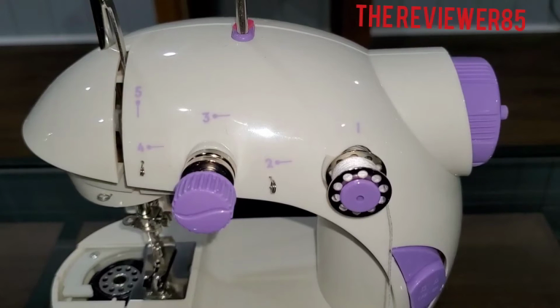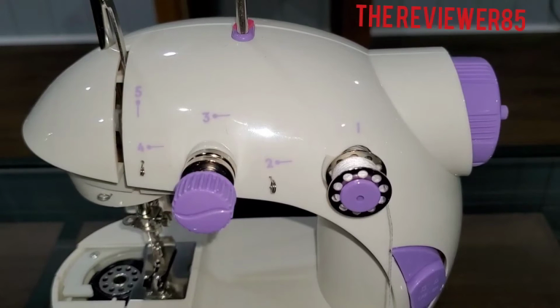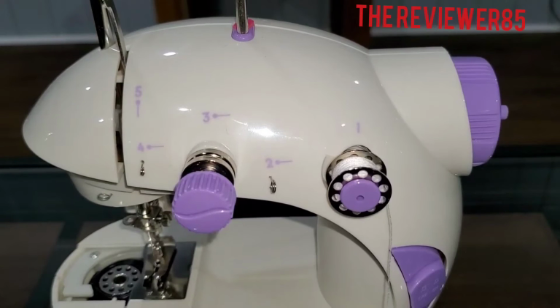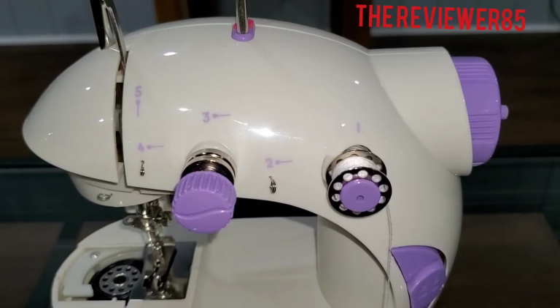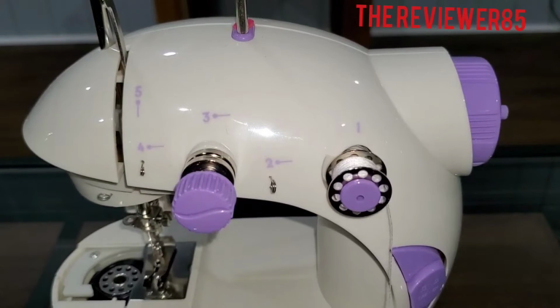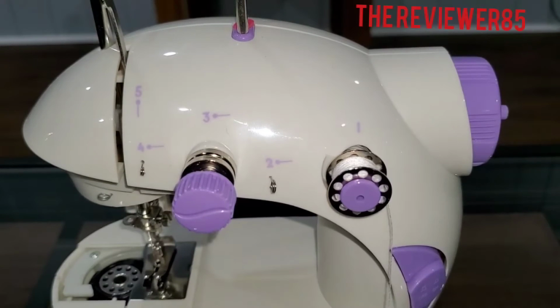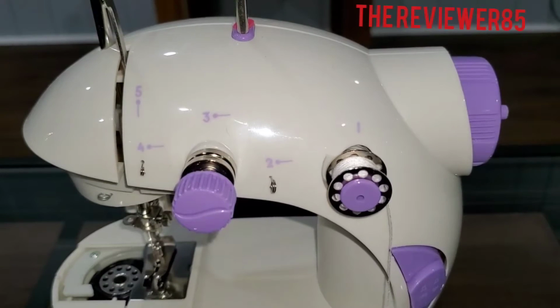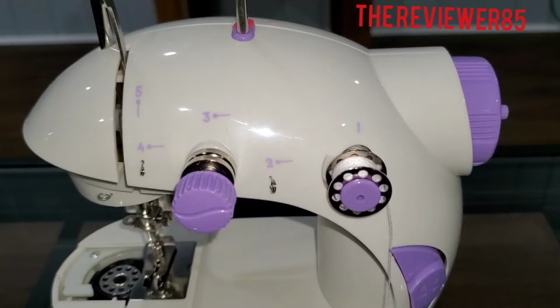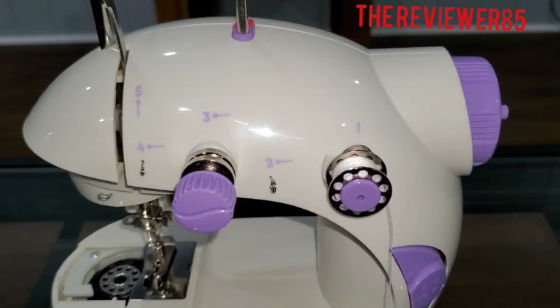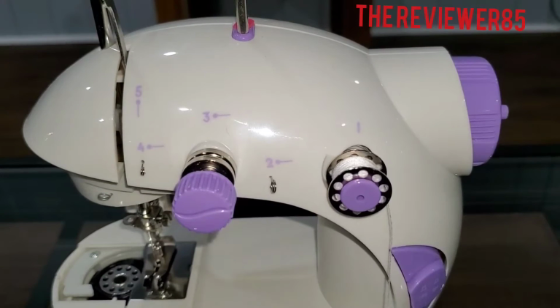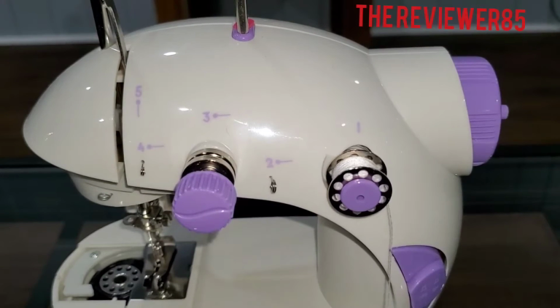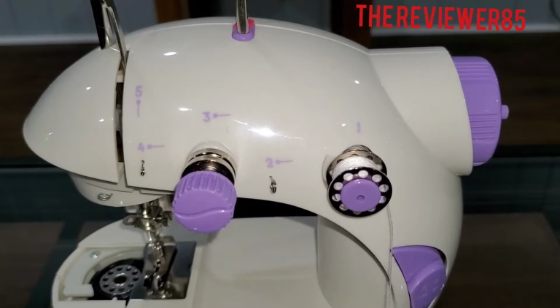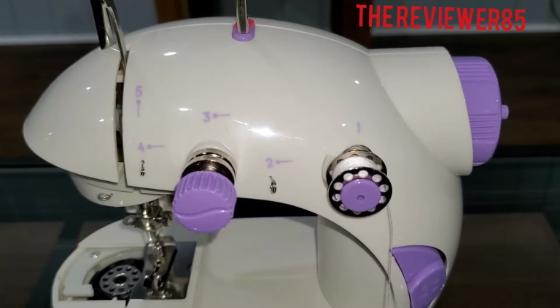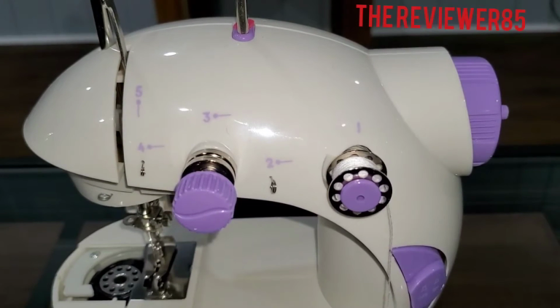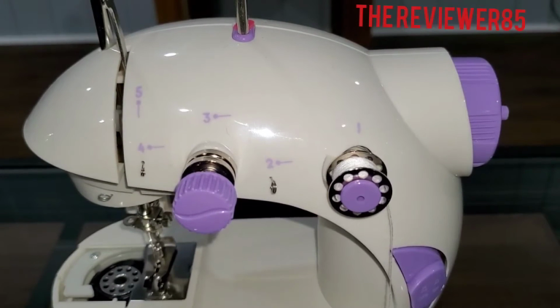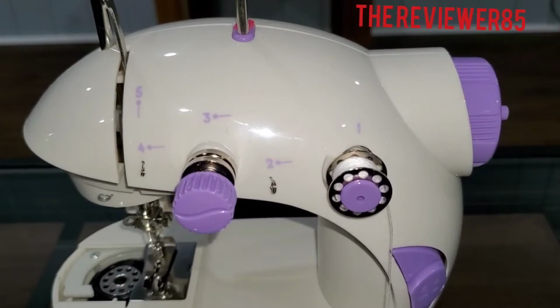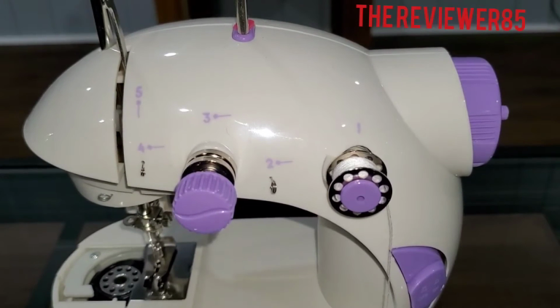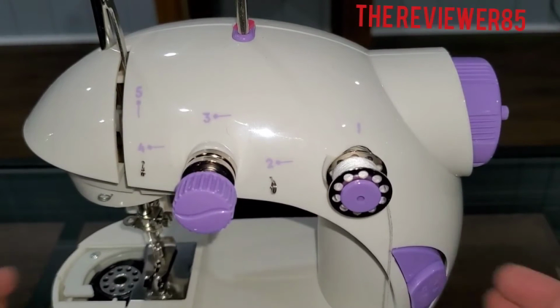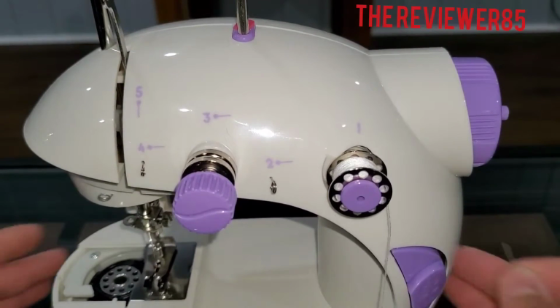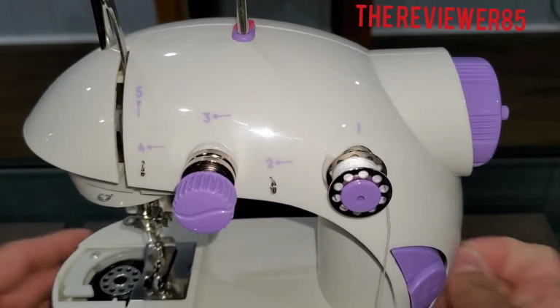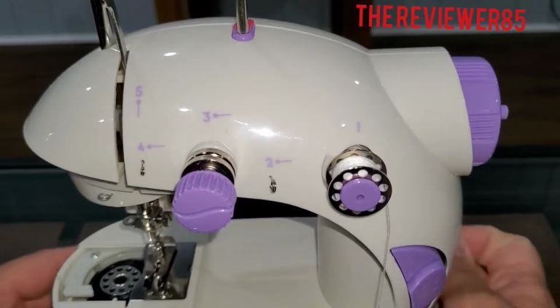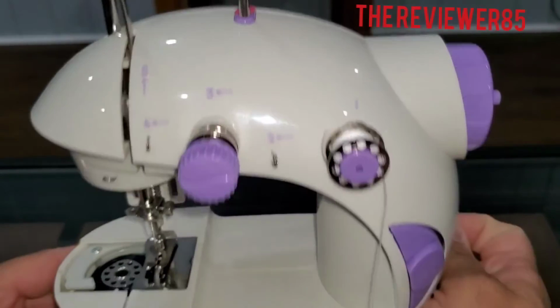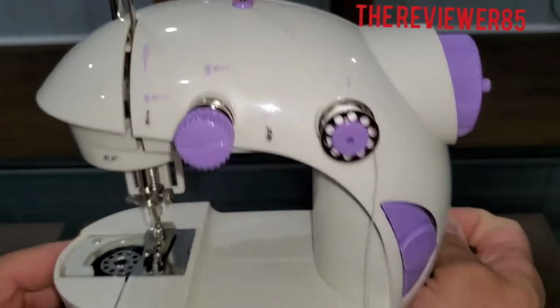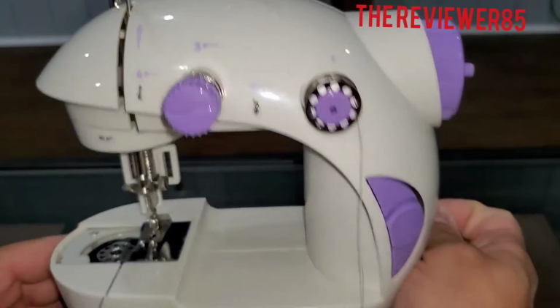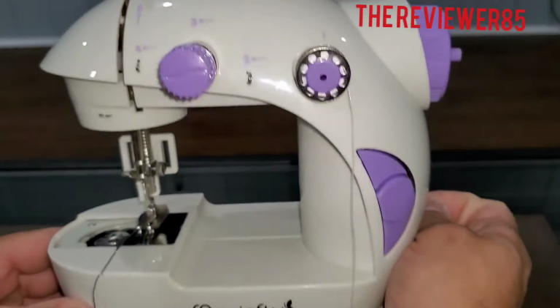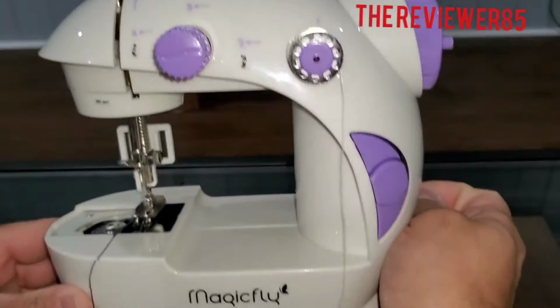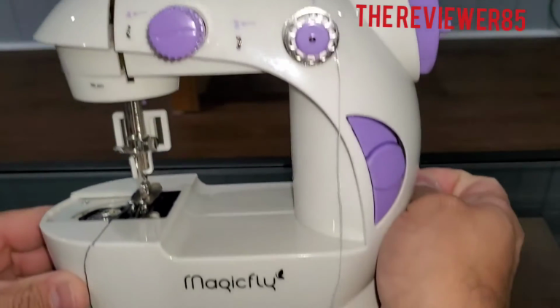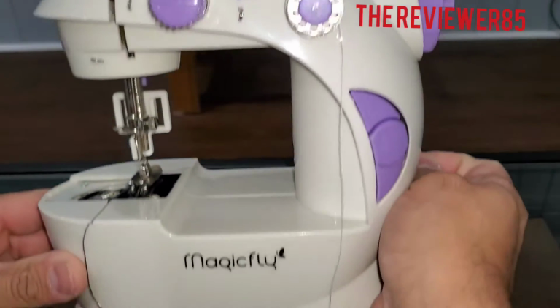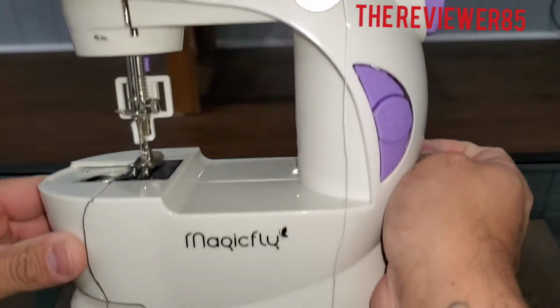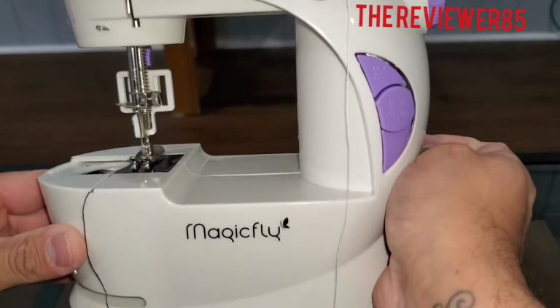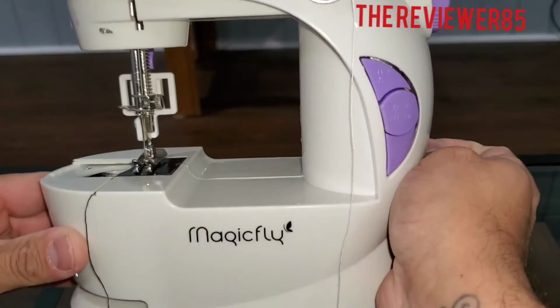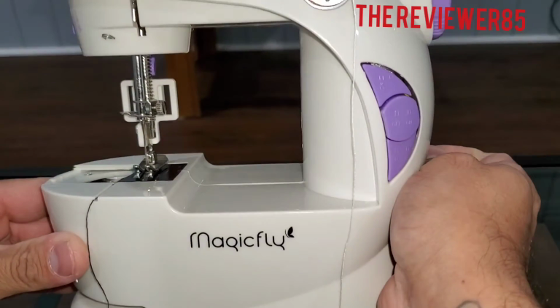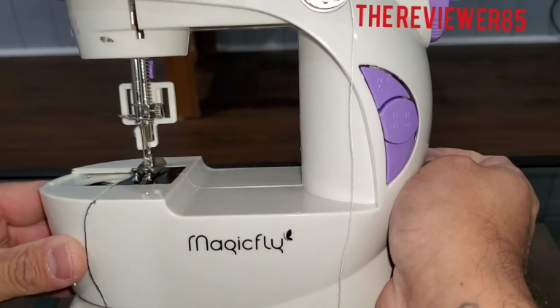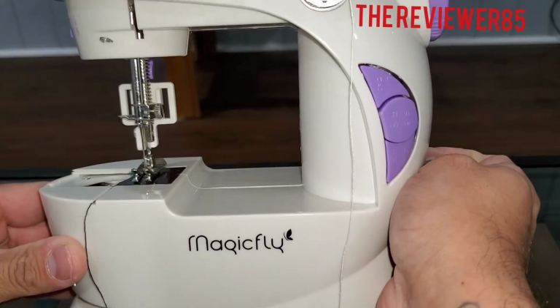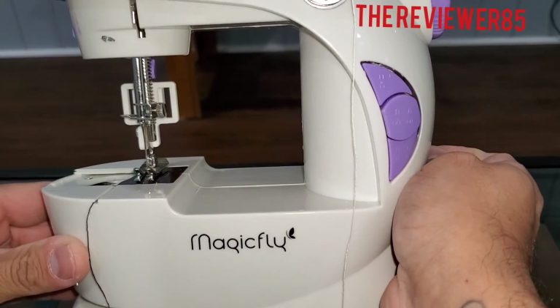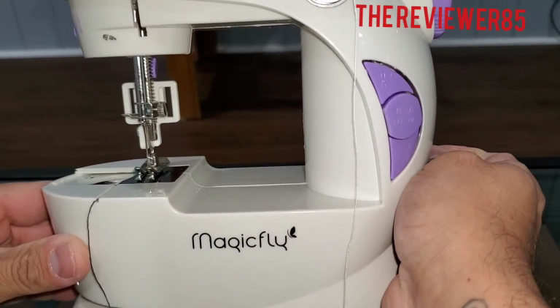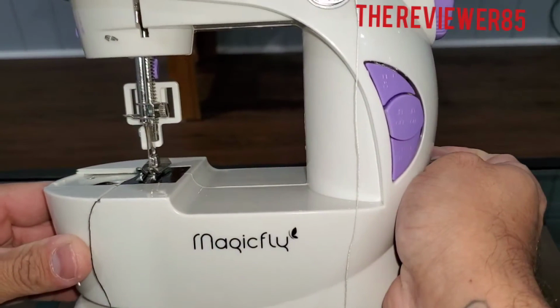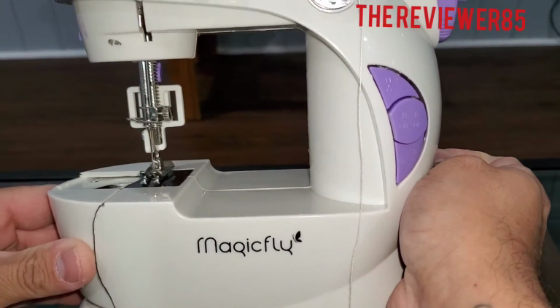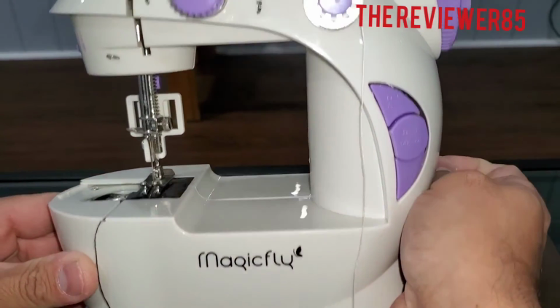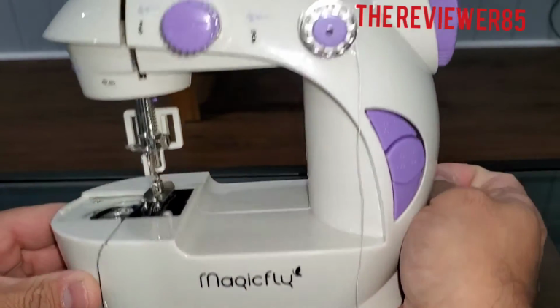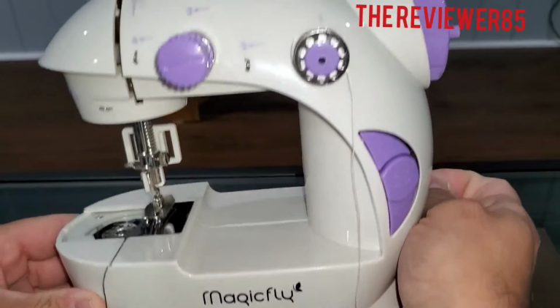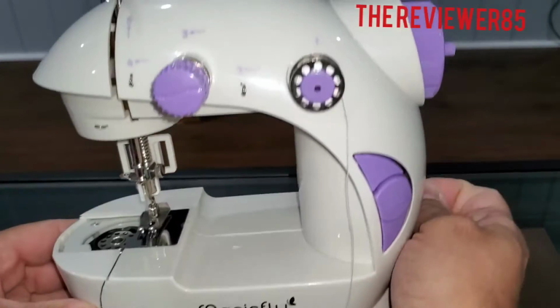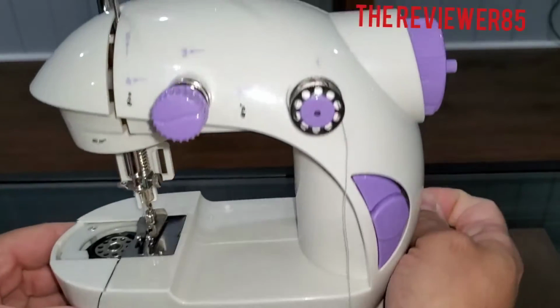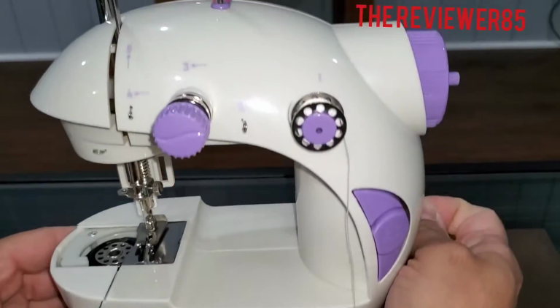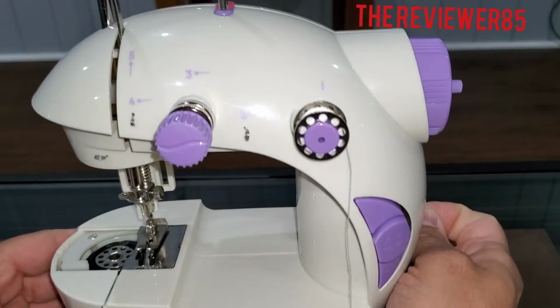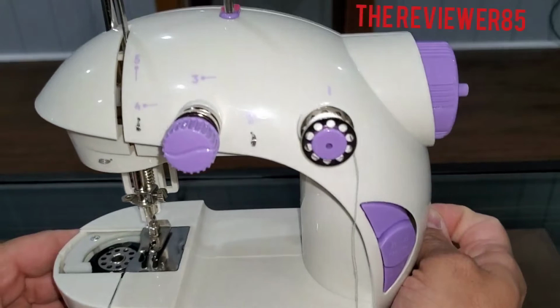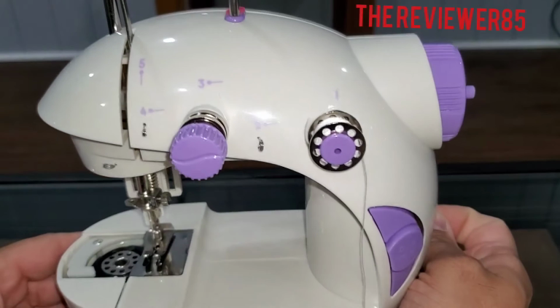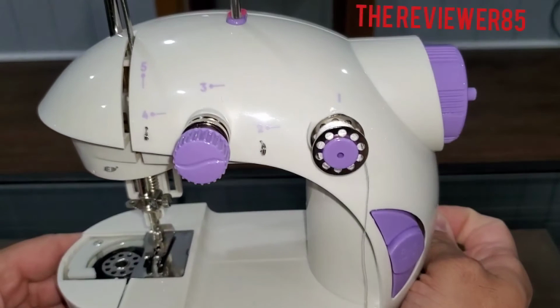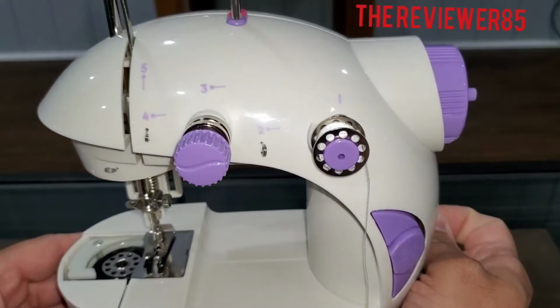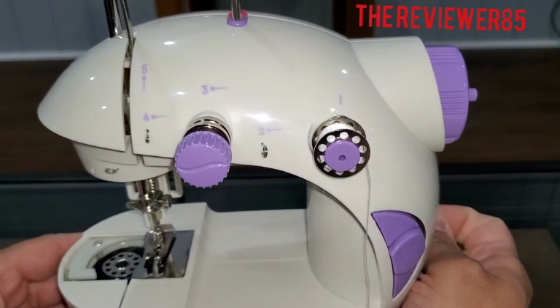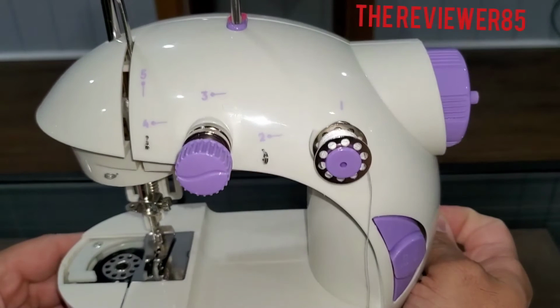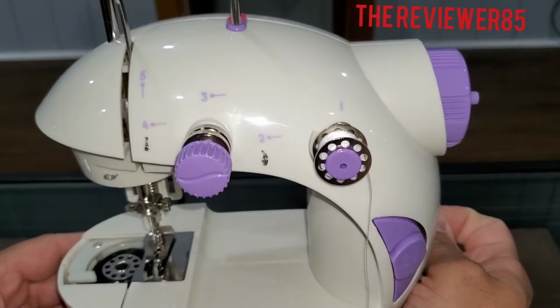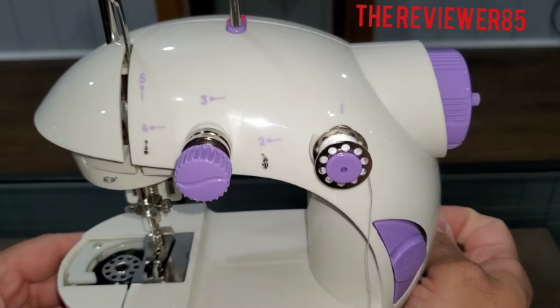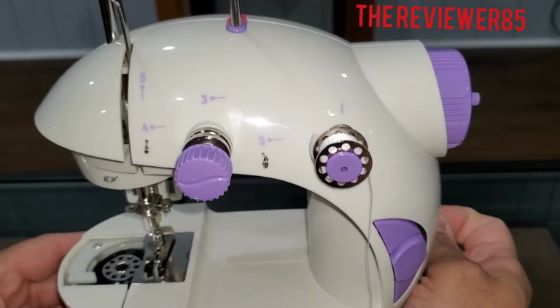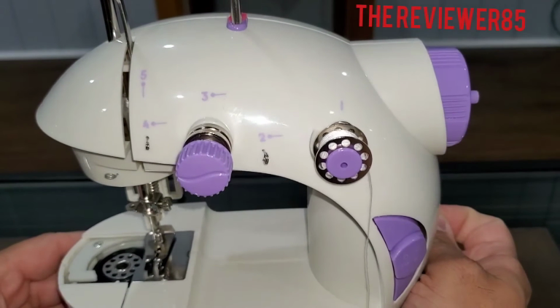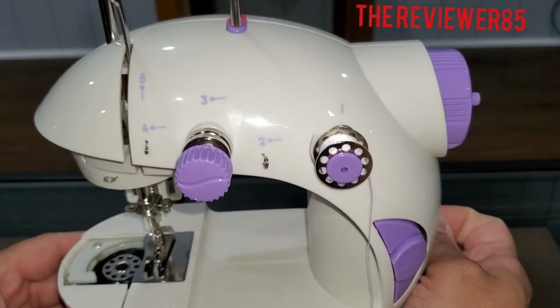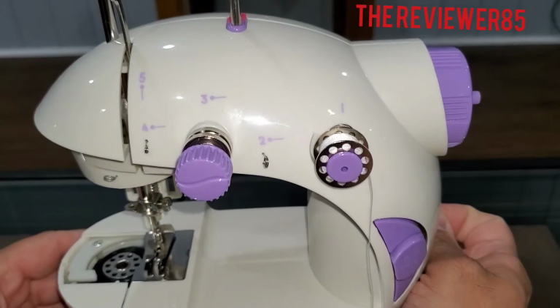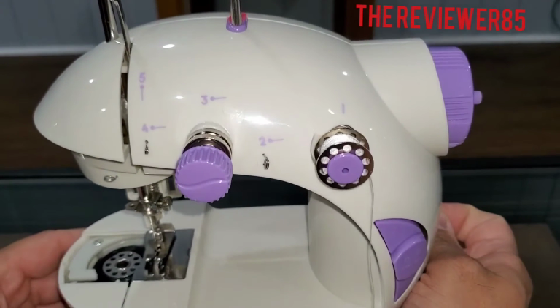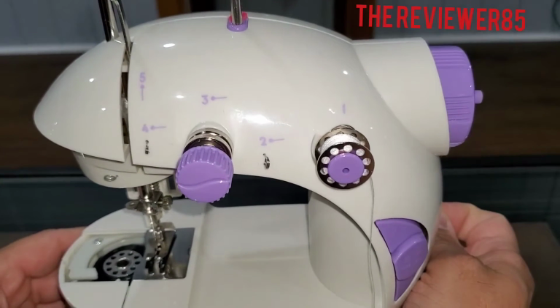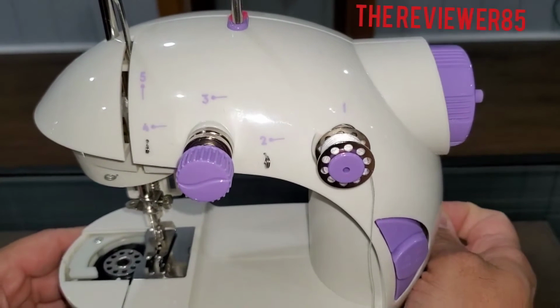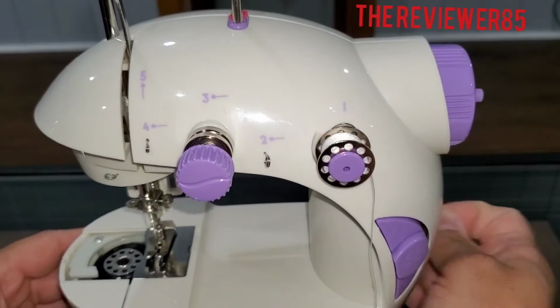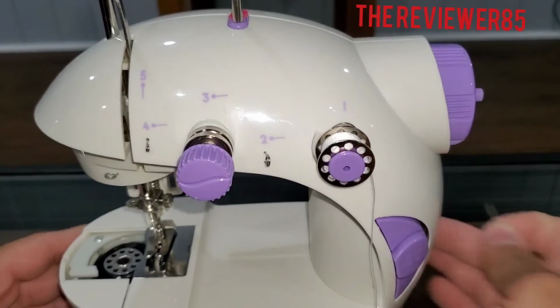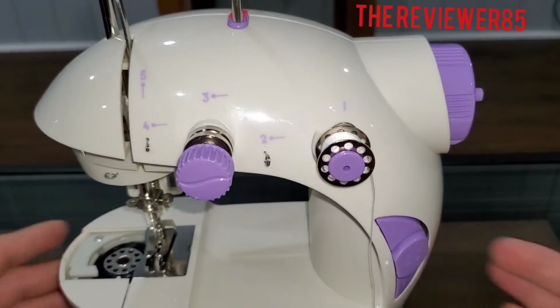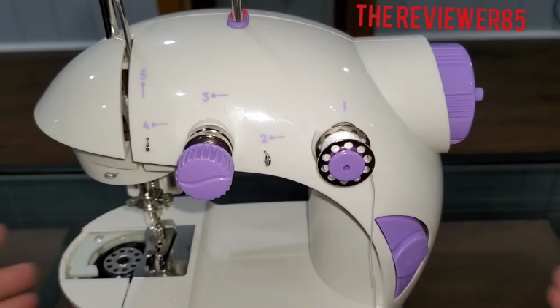Hey, what's up guys? So if you have the Magic Fly mini sewing machine,